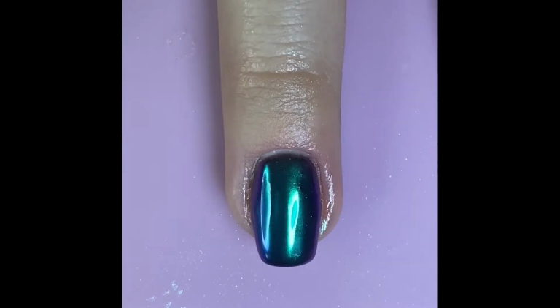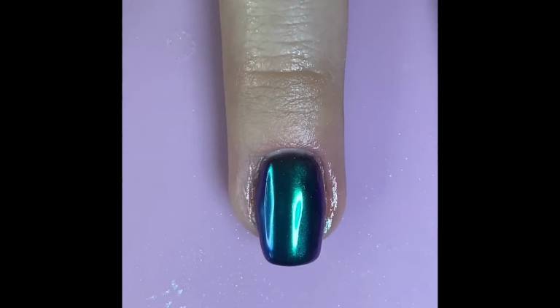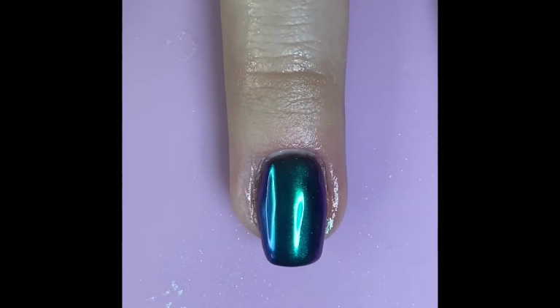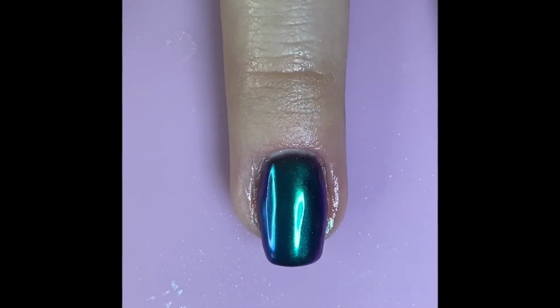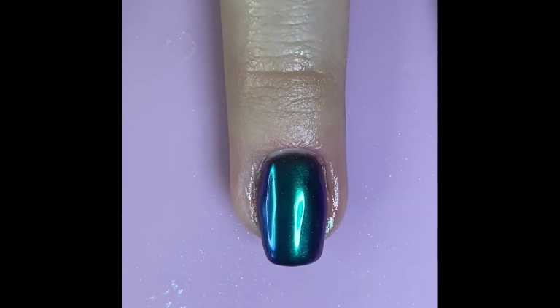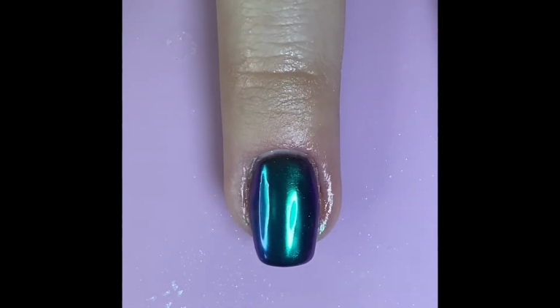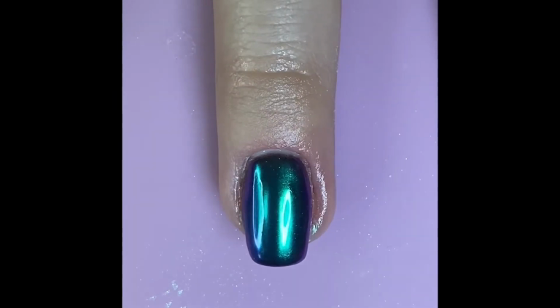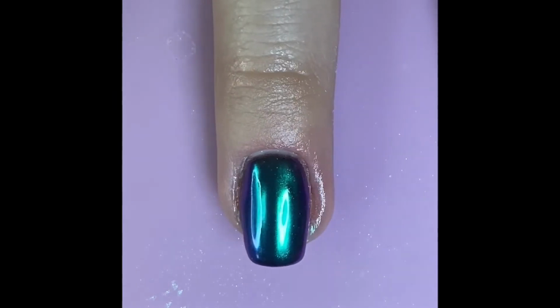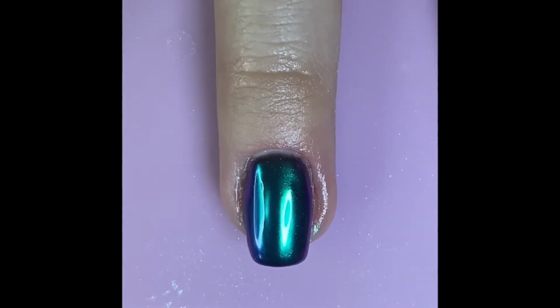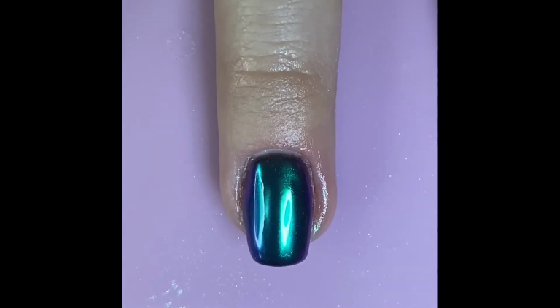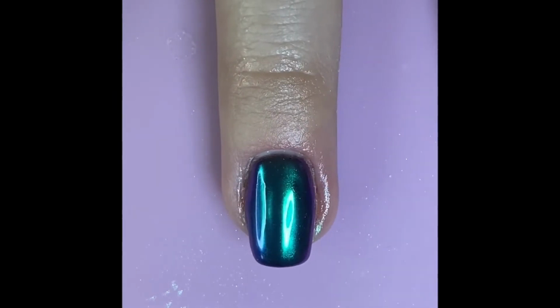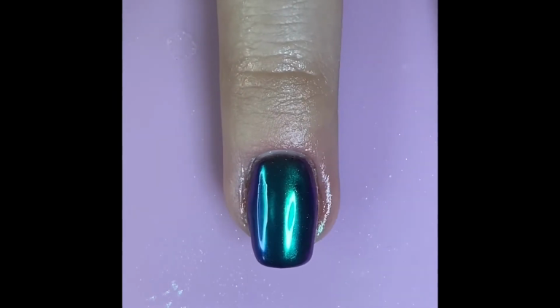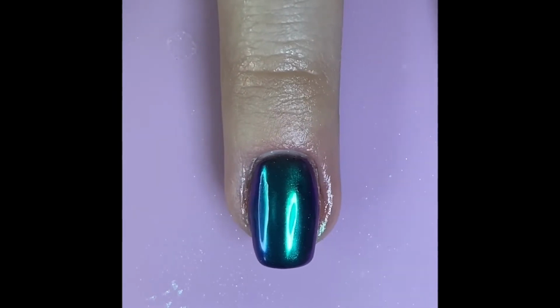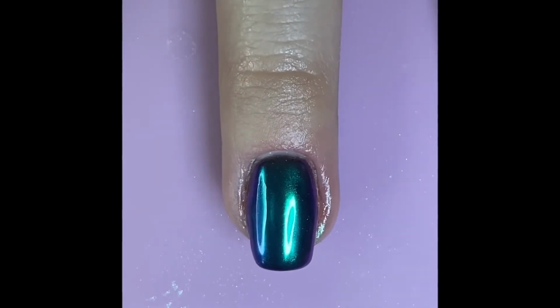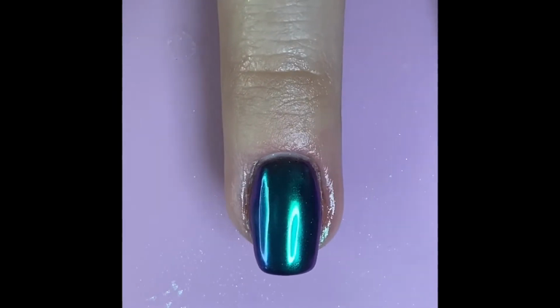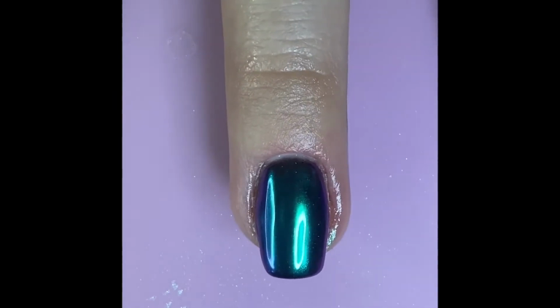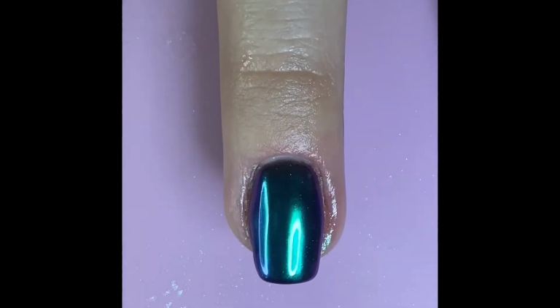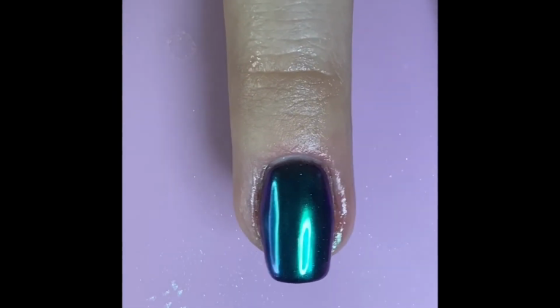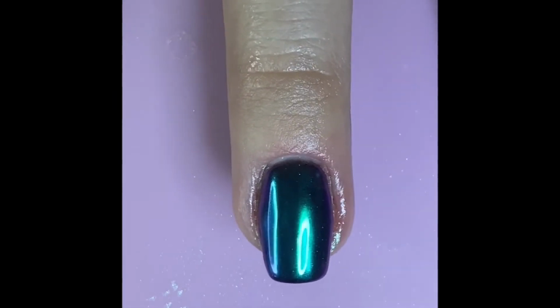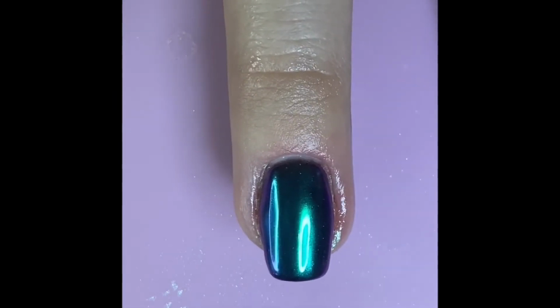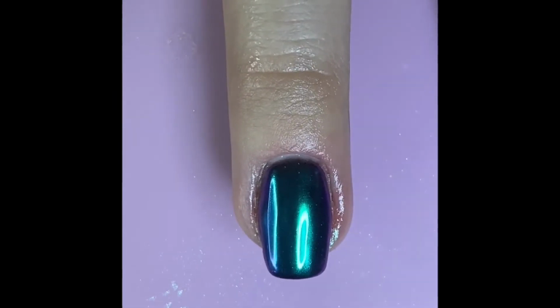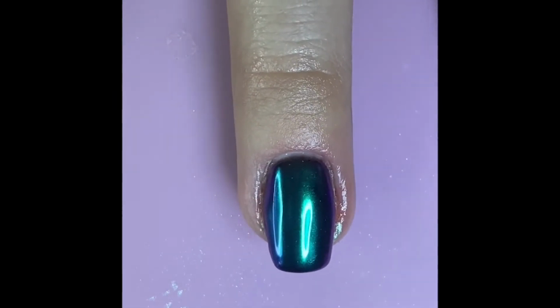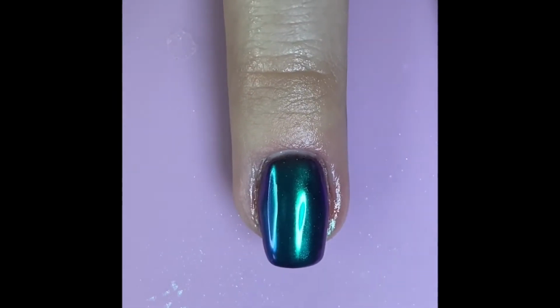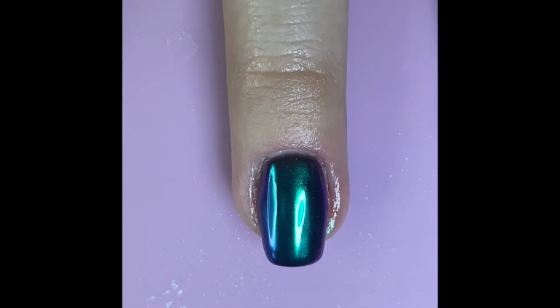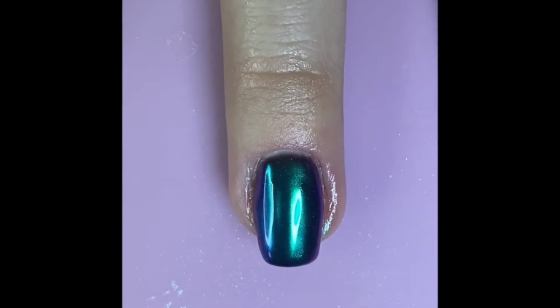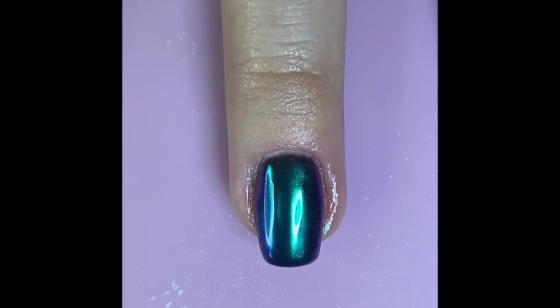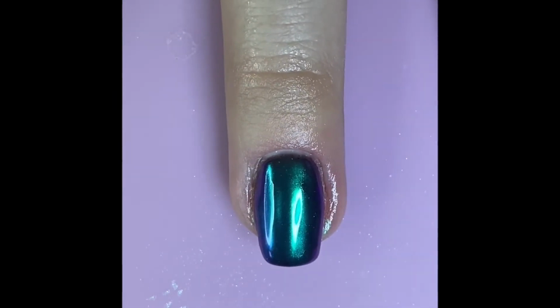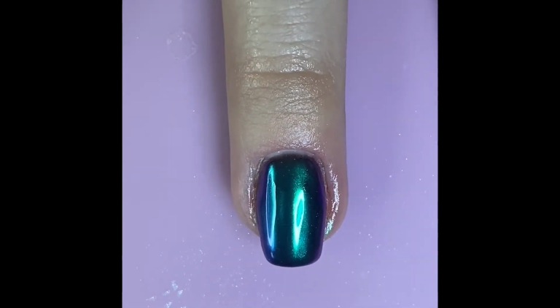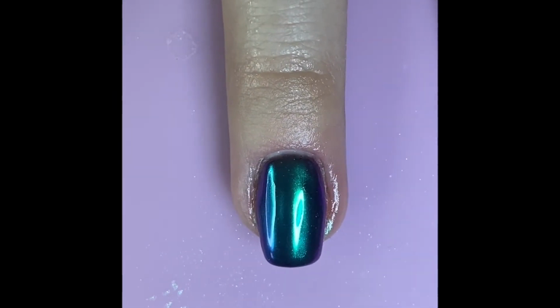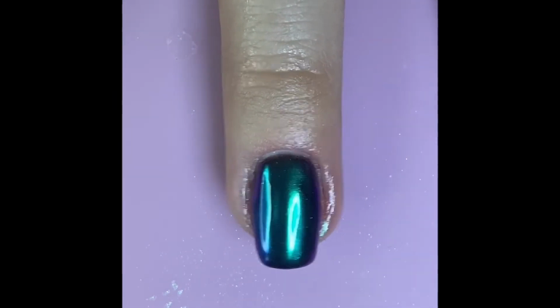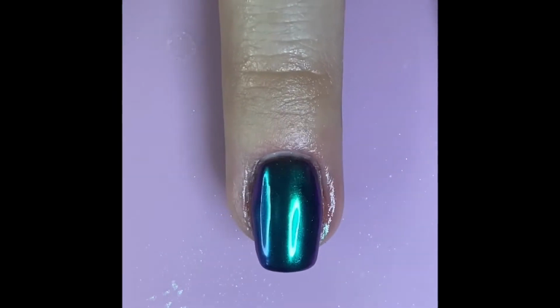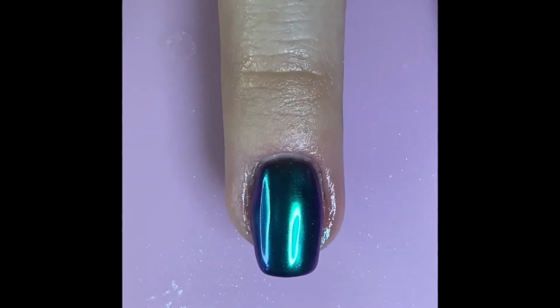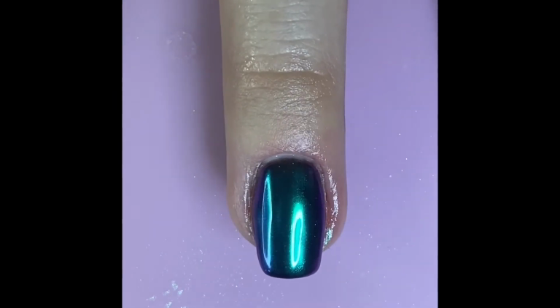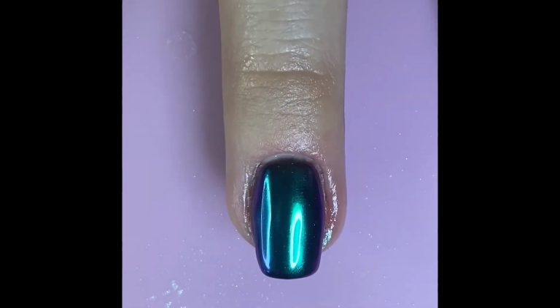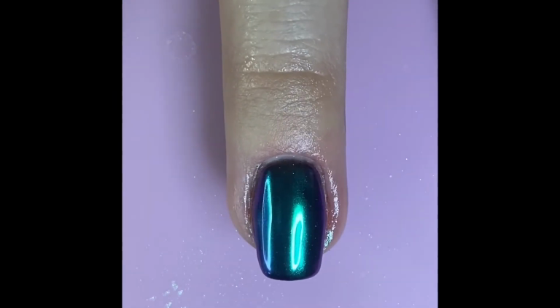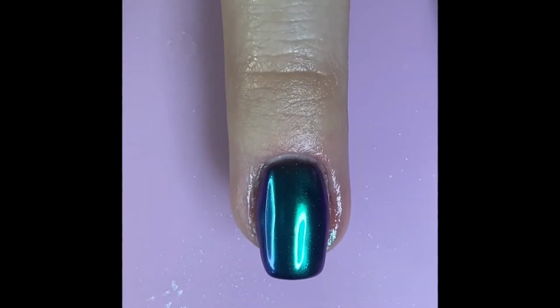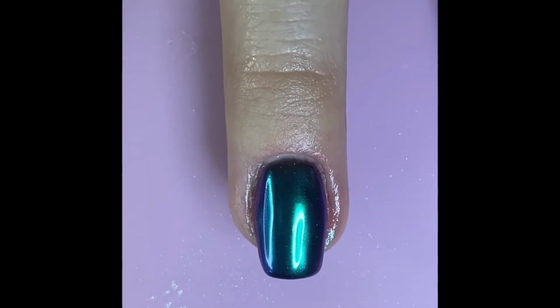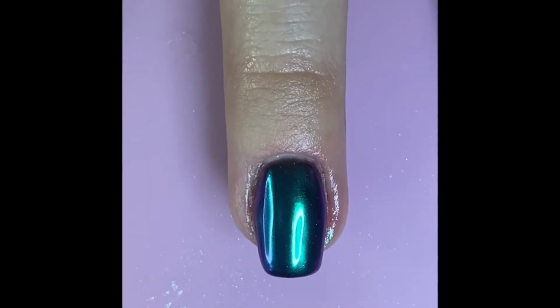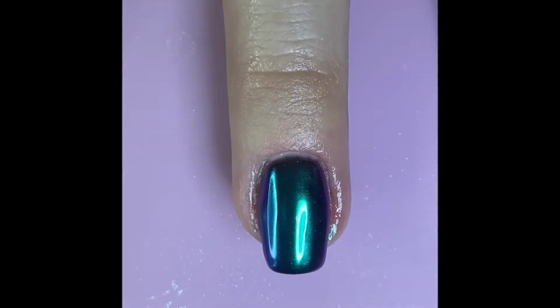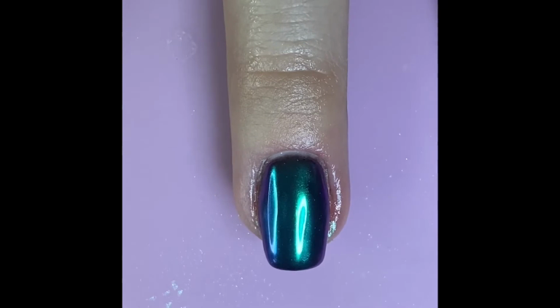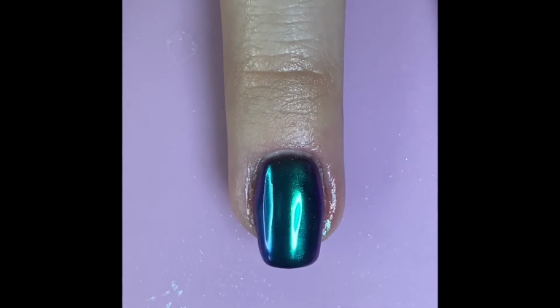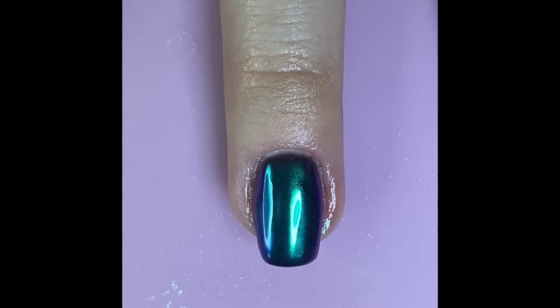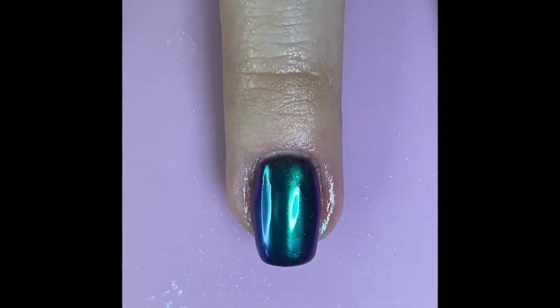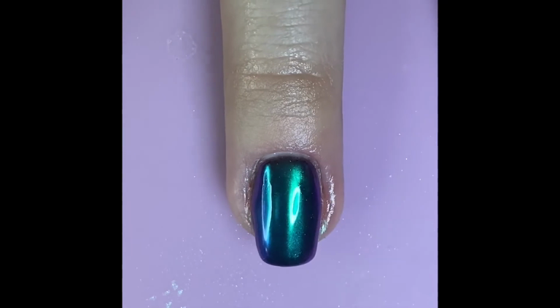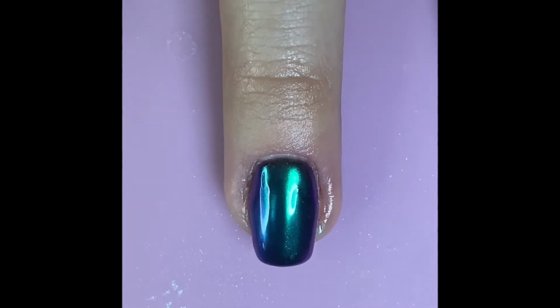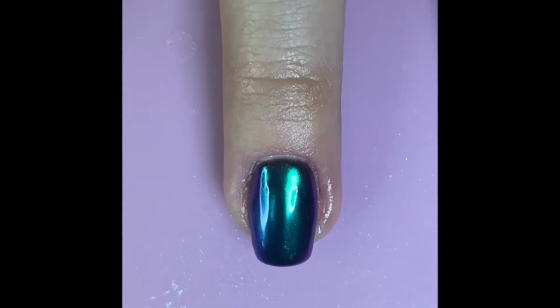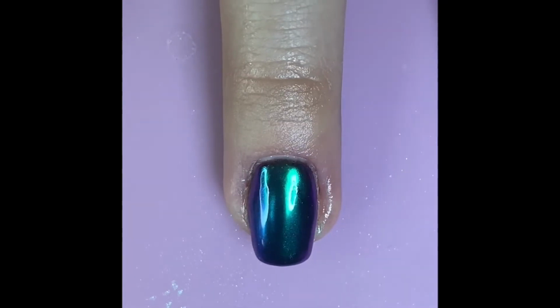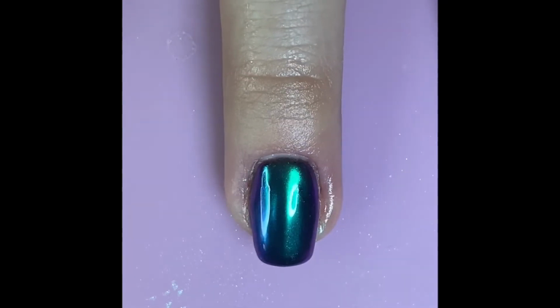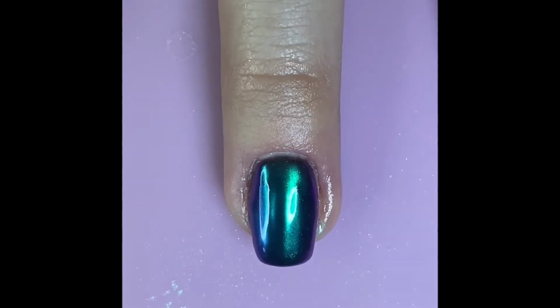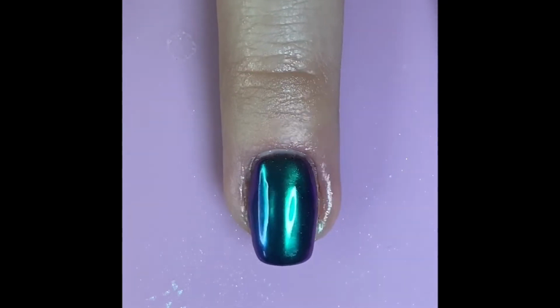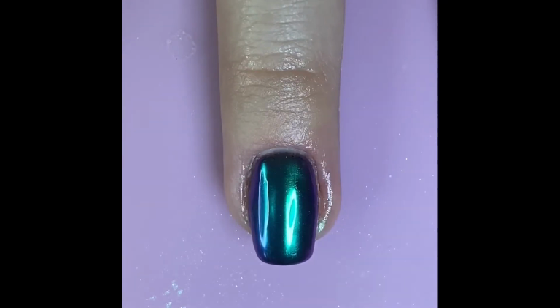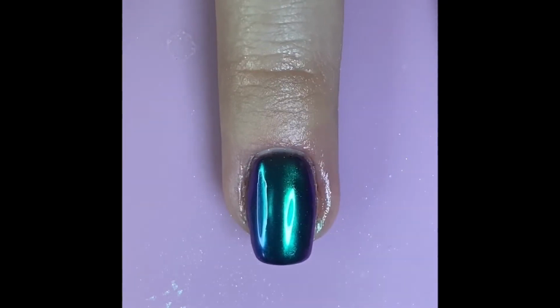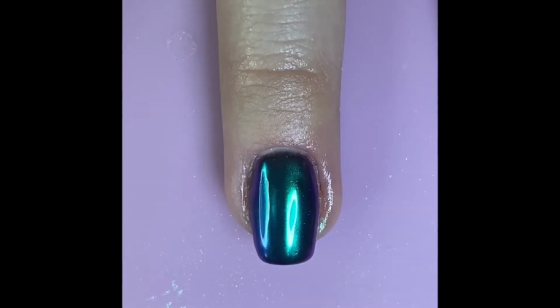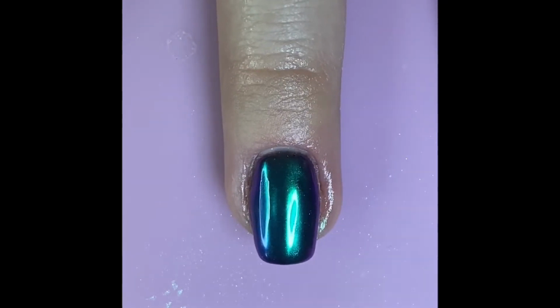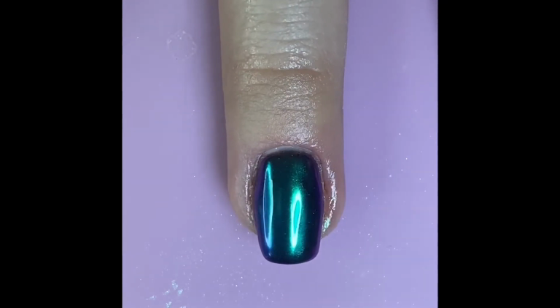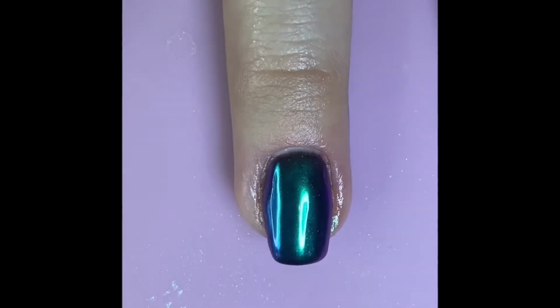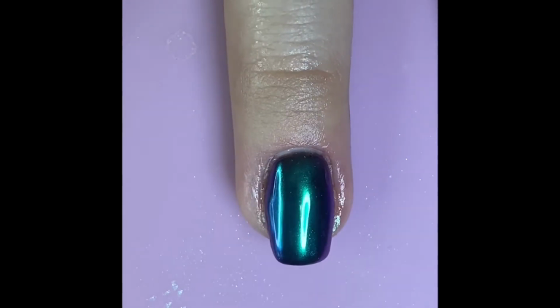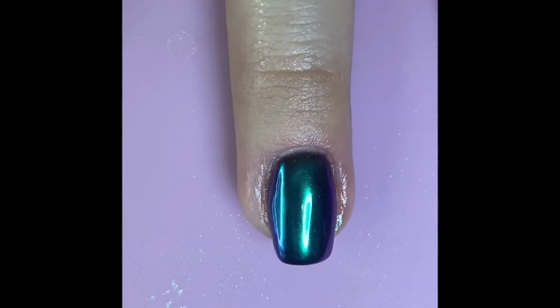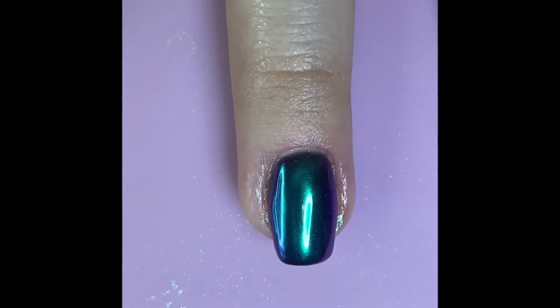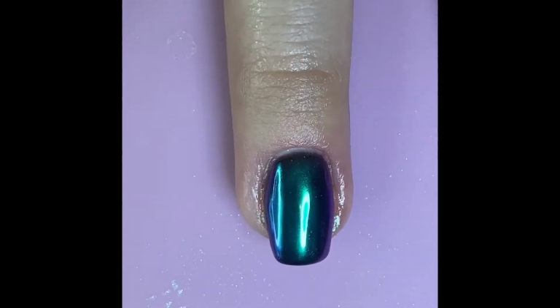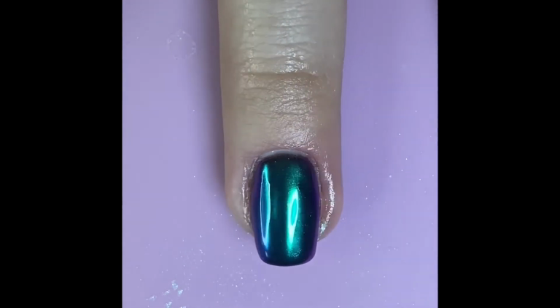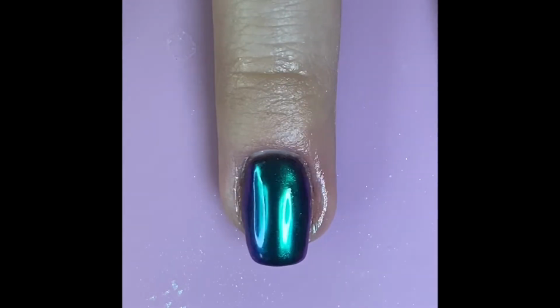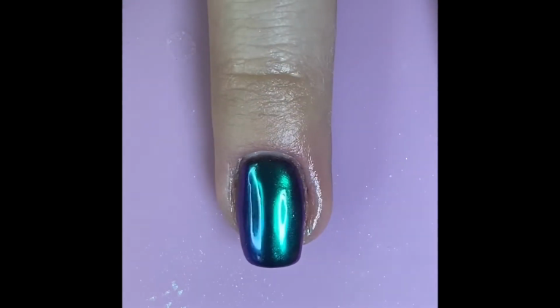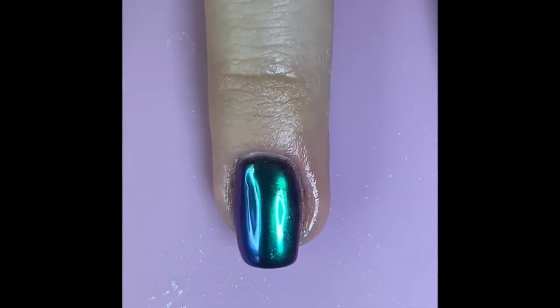Hello everyone! Today we're going to go over this quick tutorial for how to apply chrome powder on top of dip using gel liquids, so let's get started!